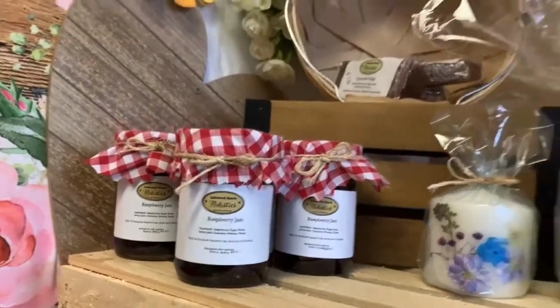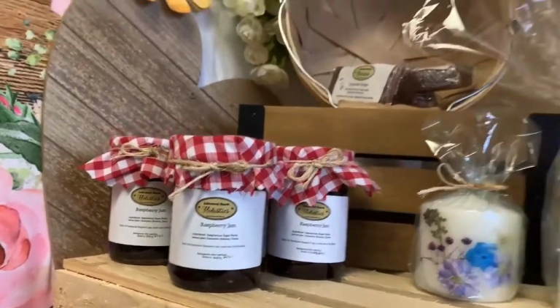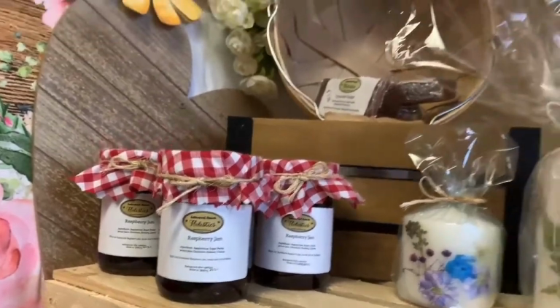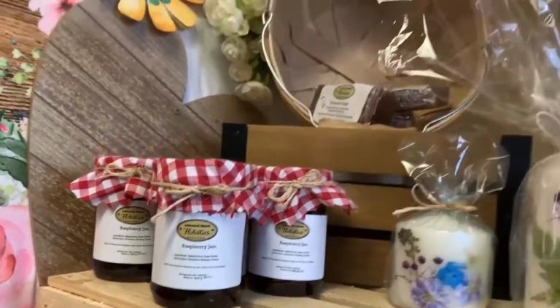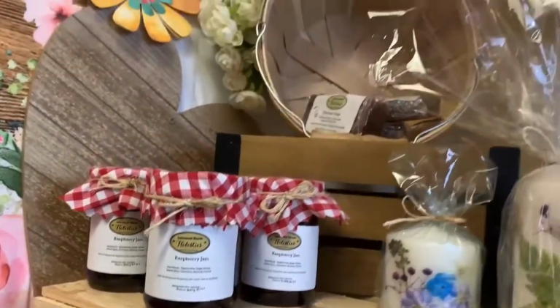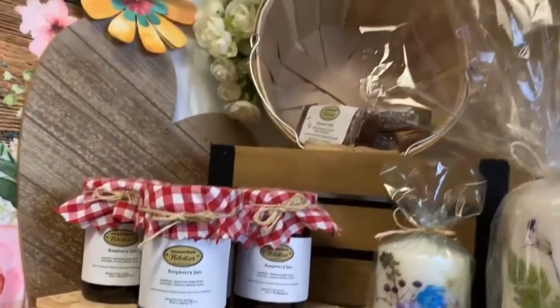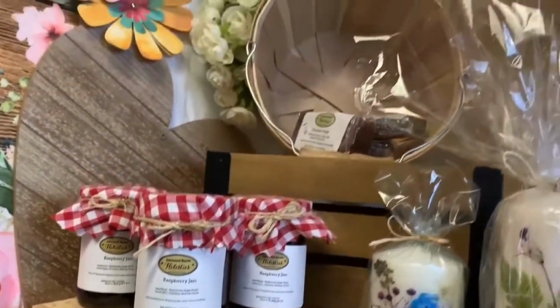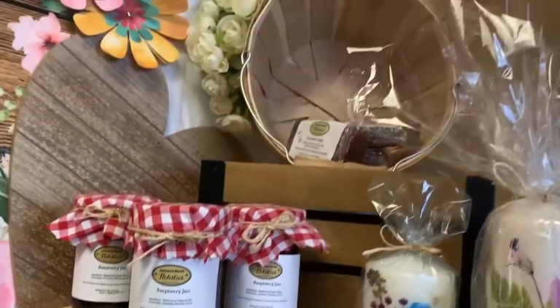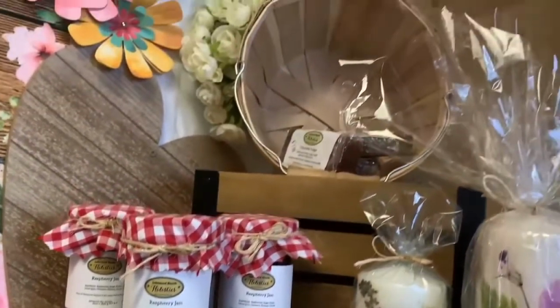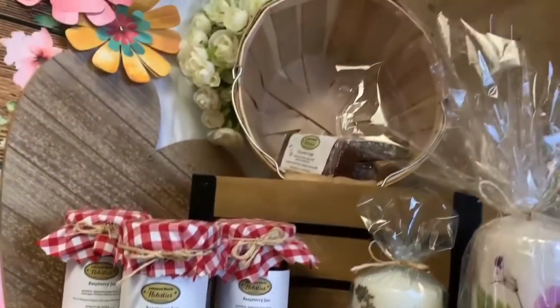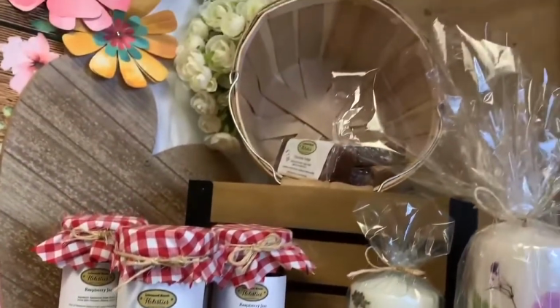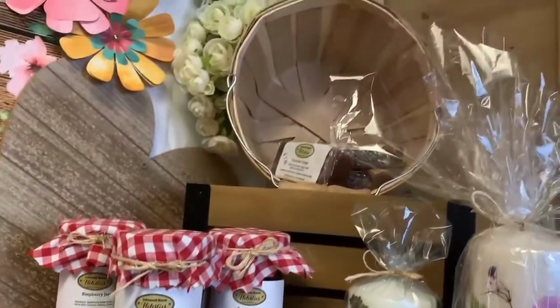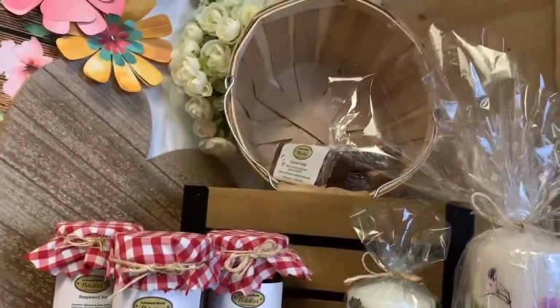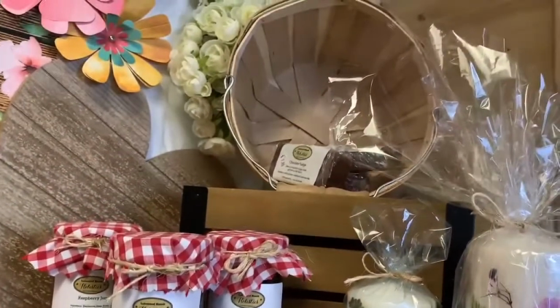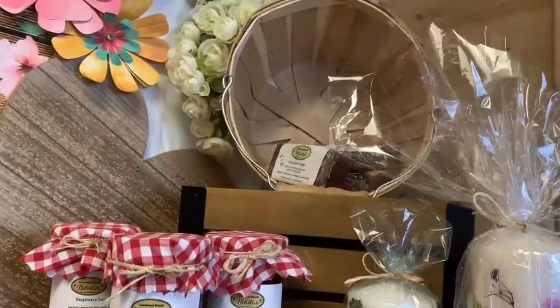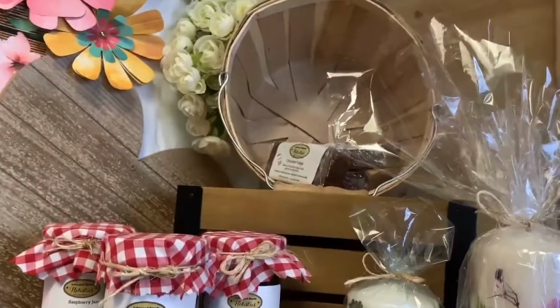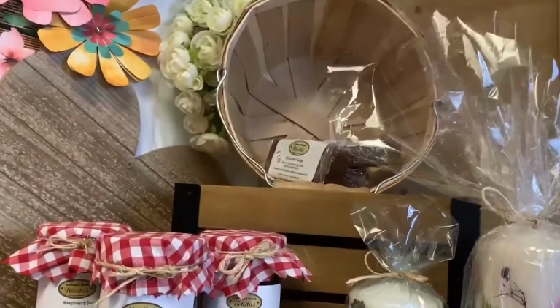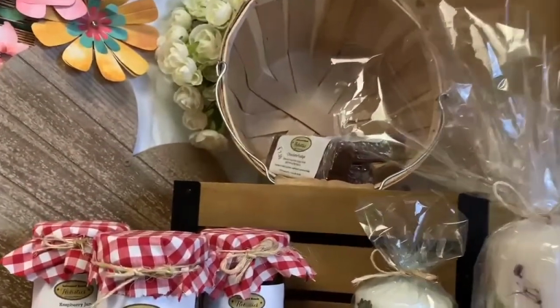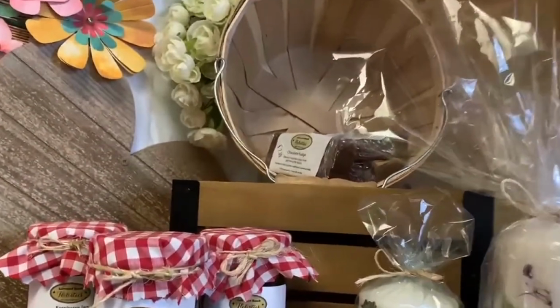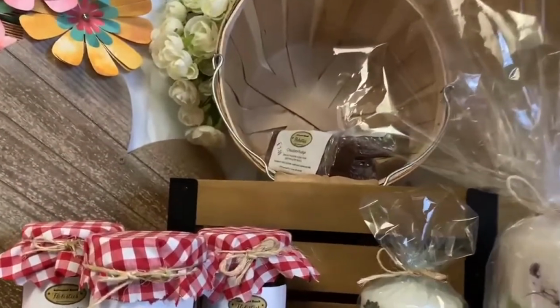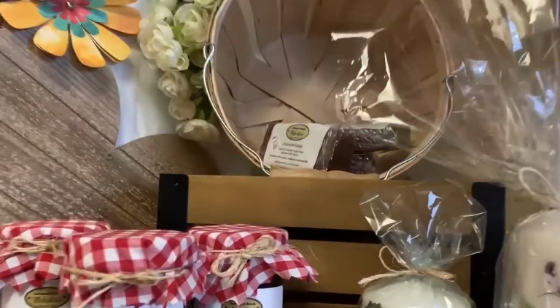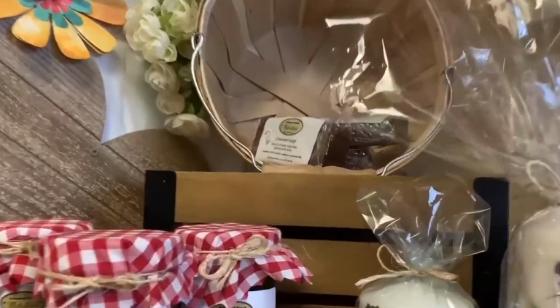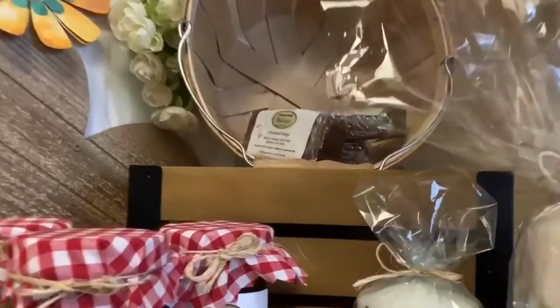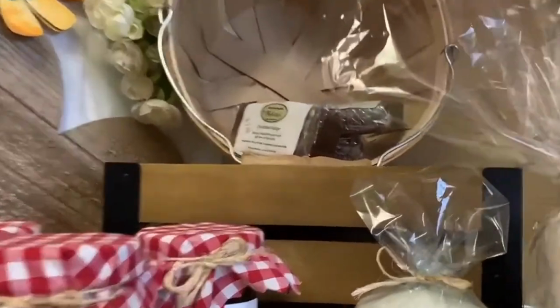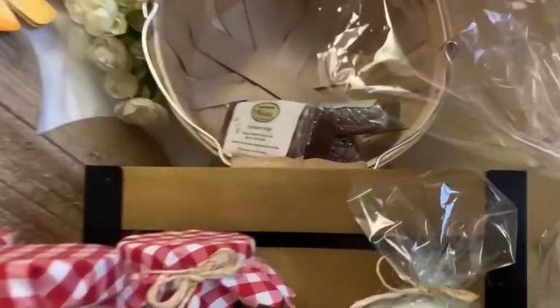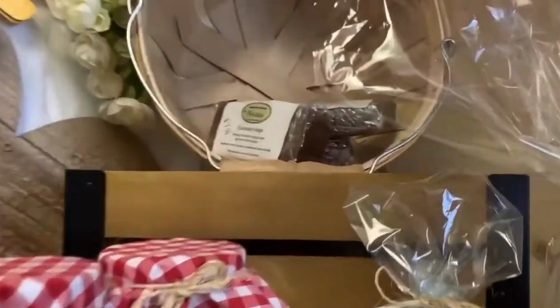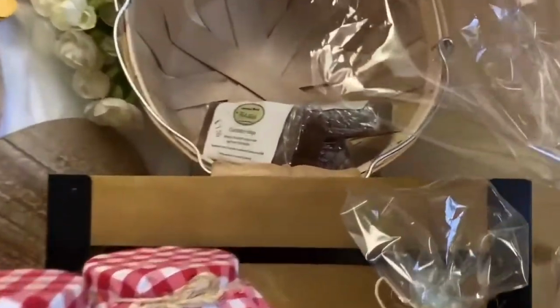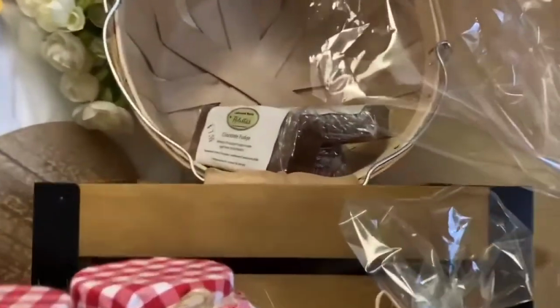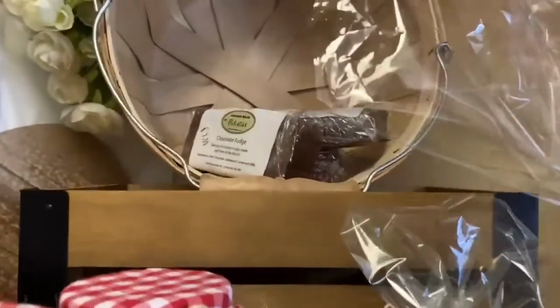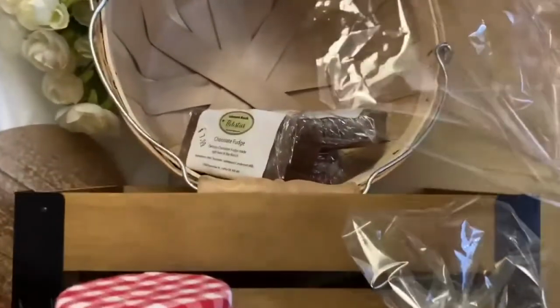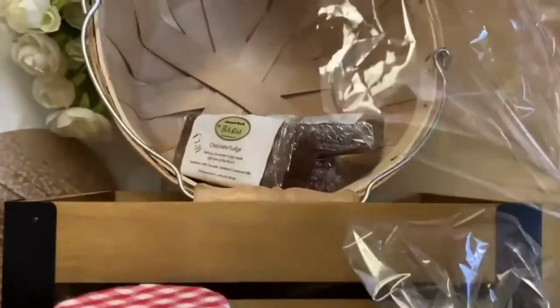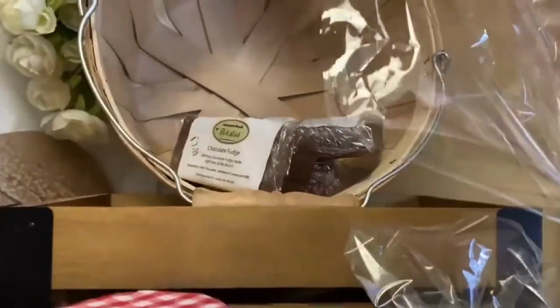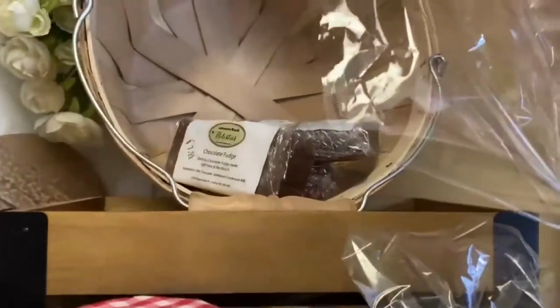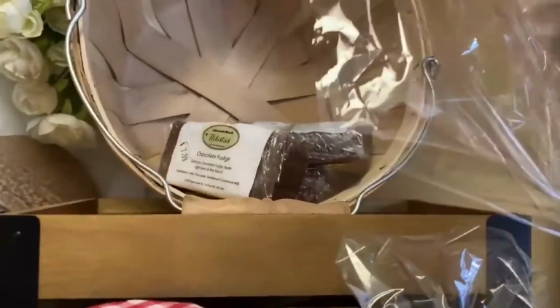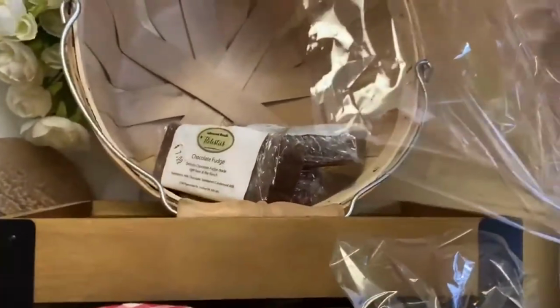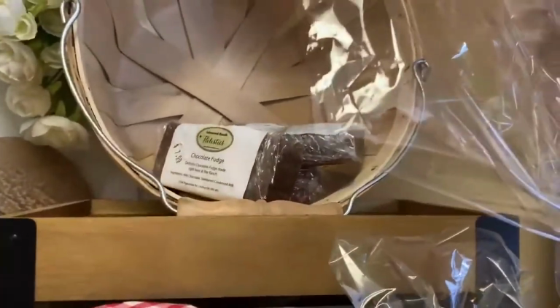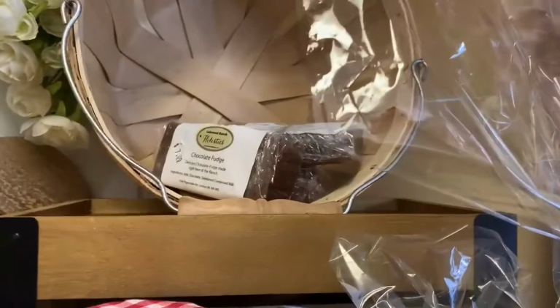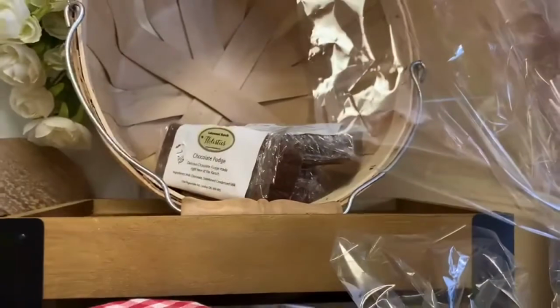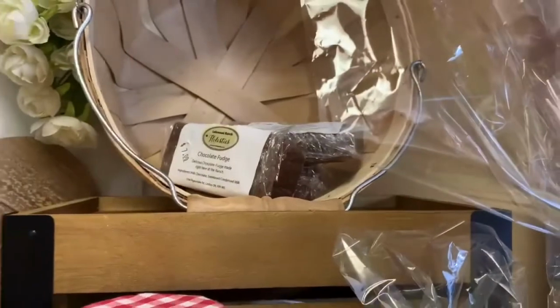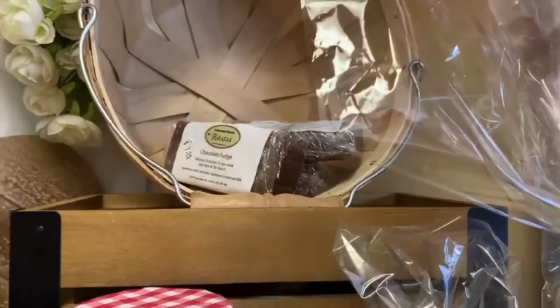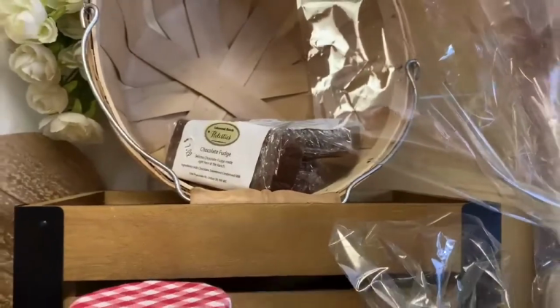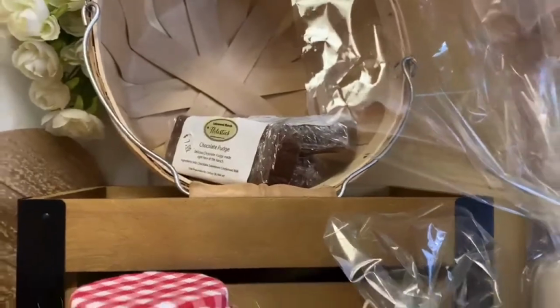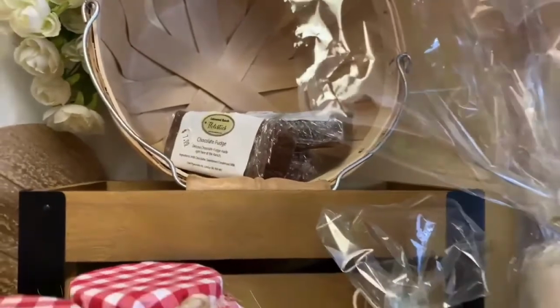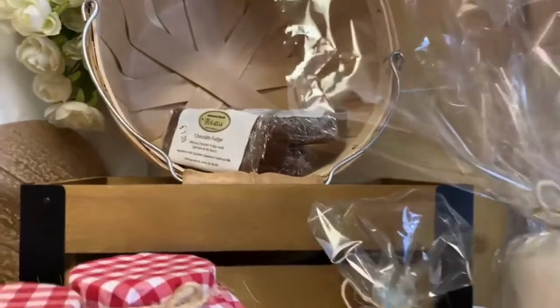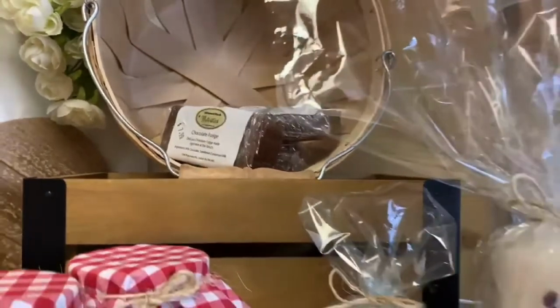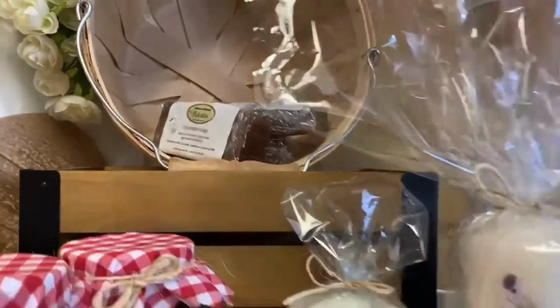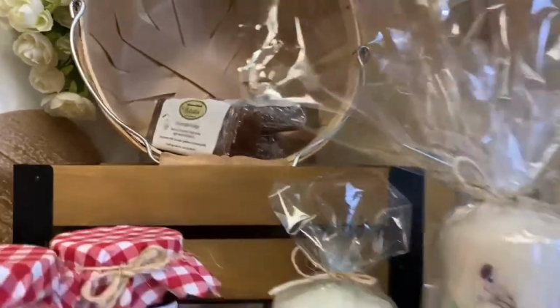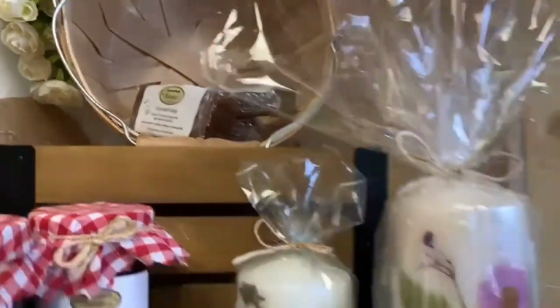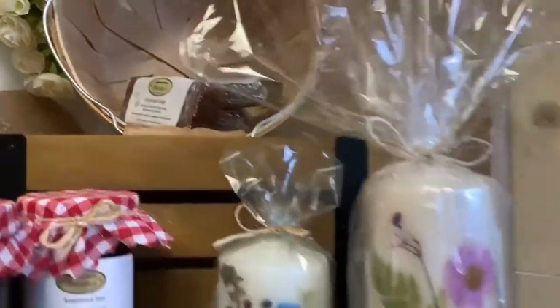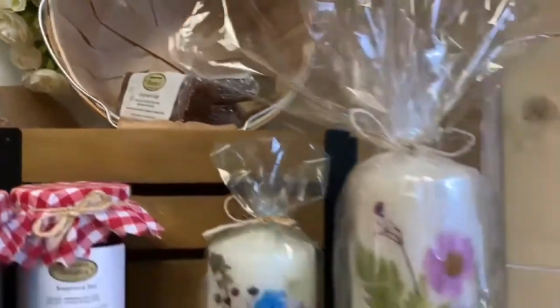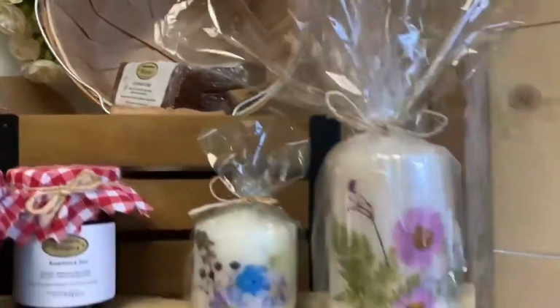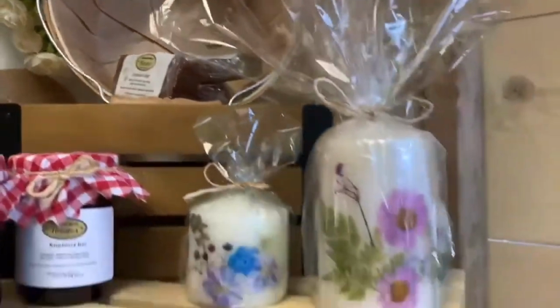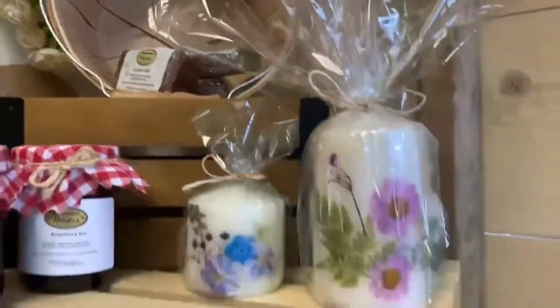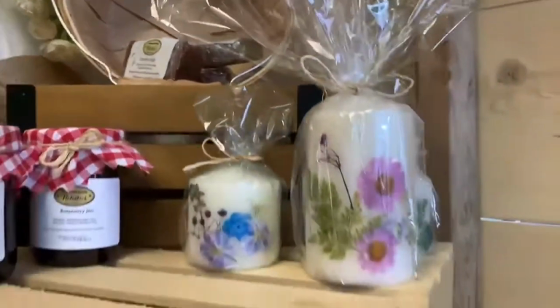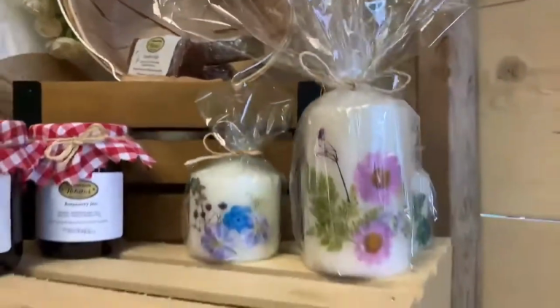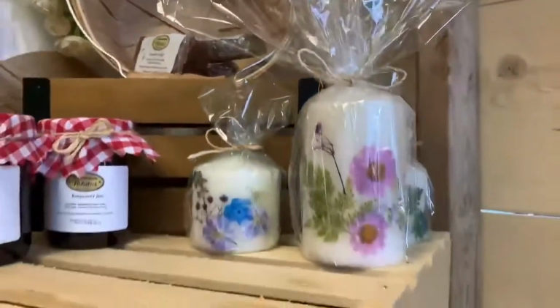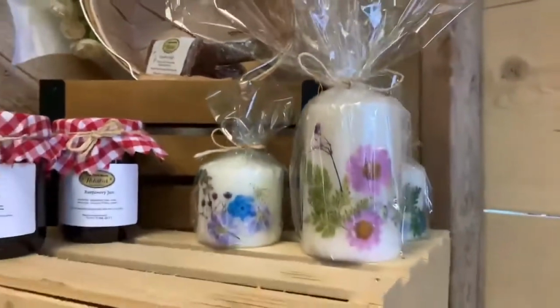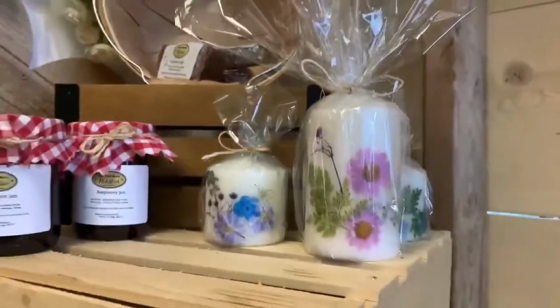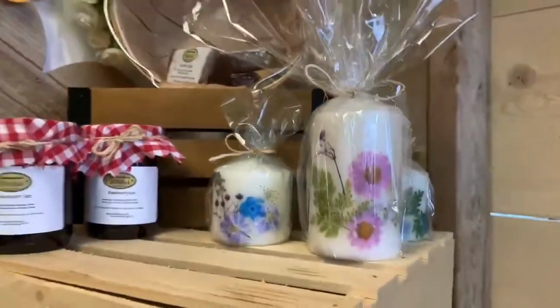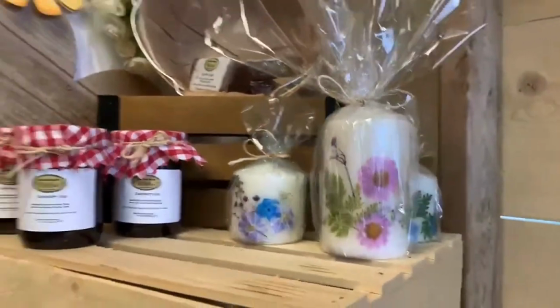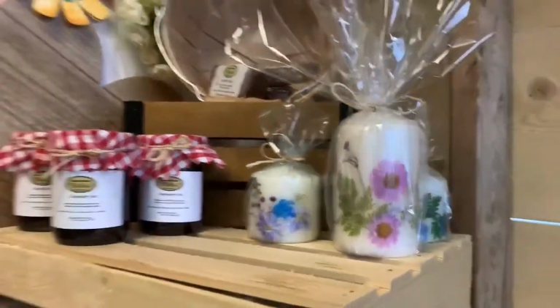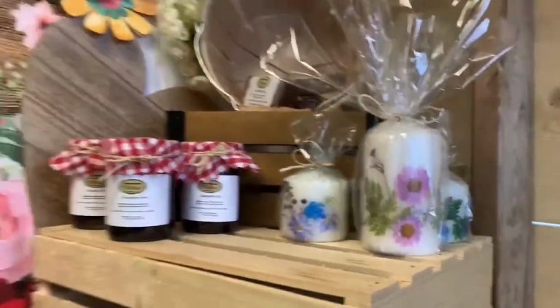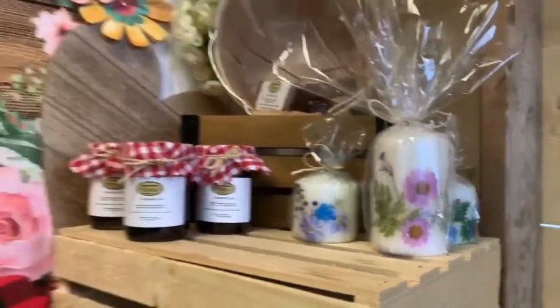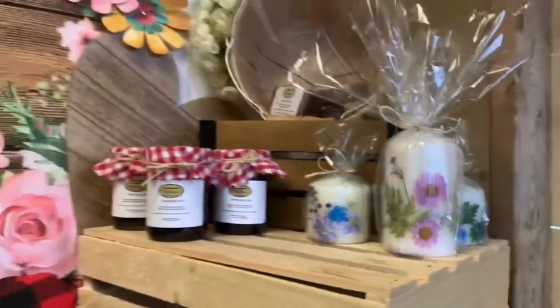Looking for a quick treat? Try our classic homemade chocolate fudge. Its smooth texture and chocolatey flavor will have you coming back for more.